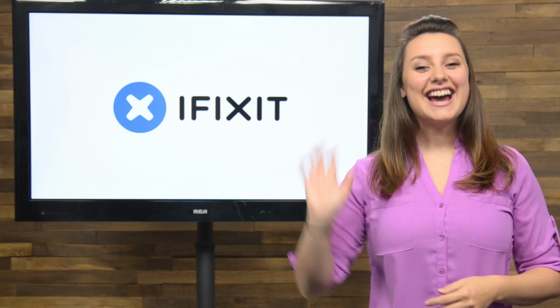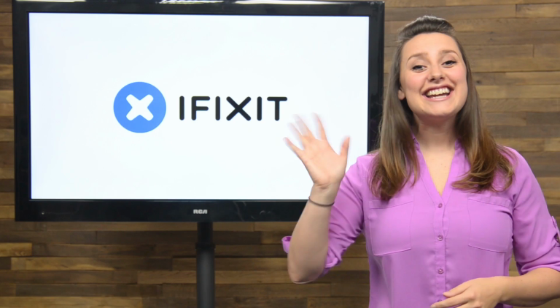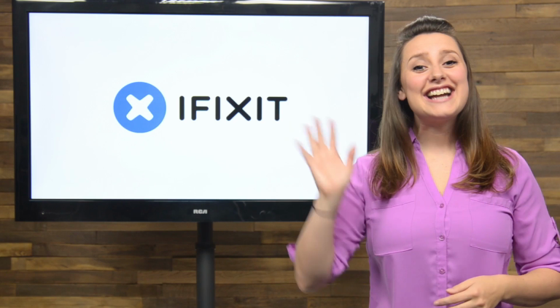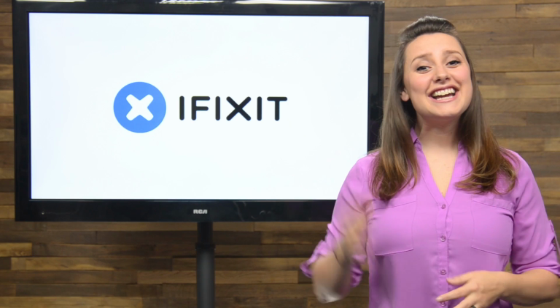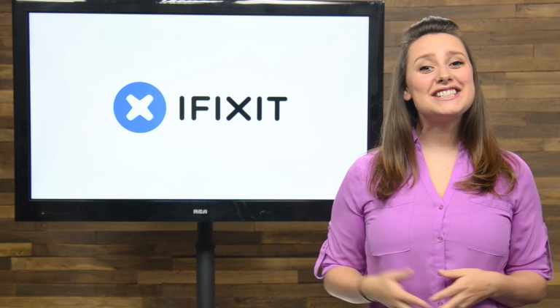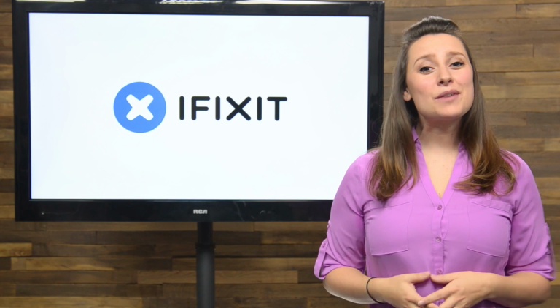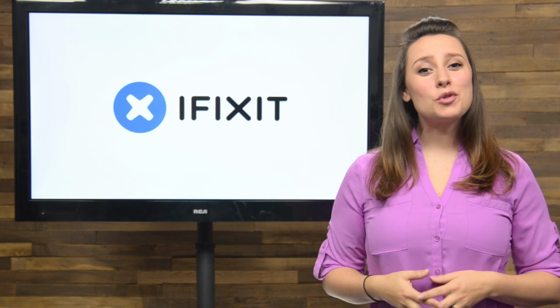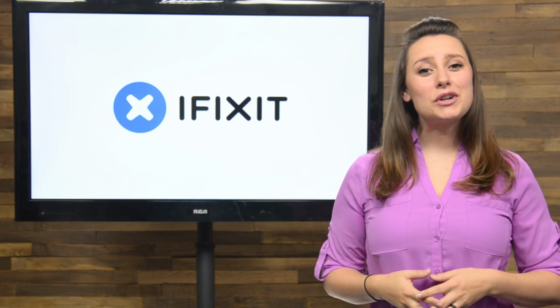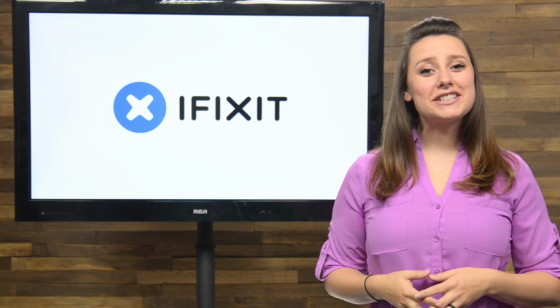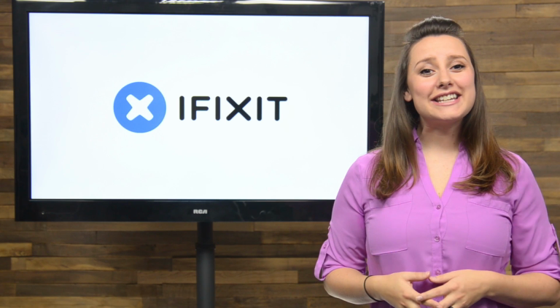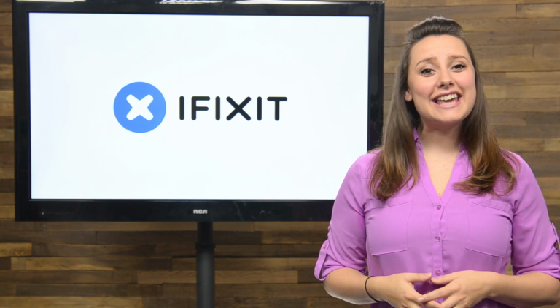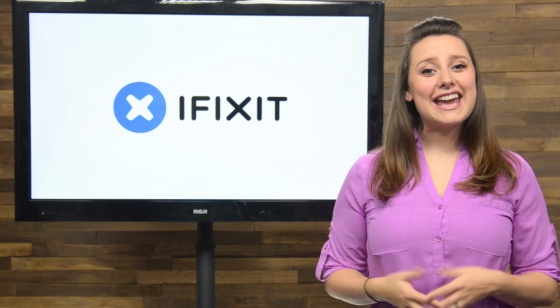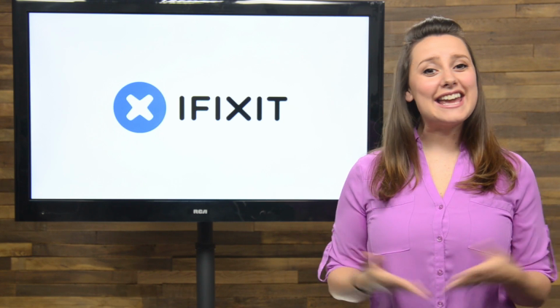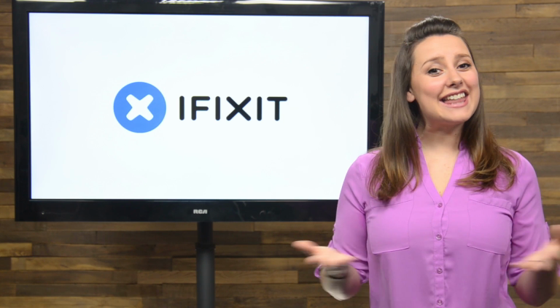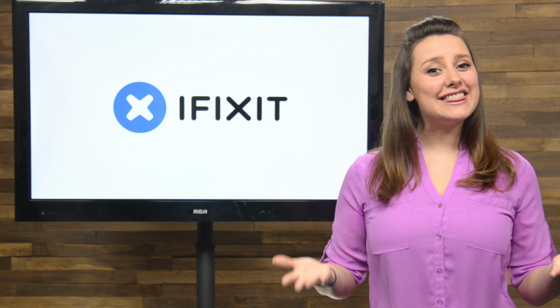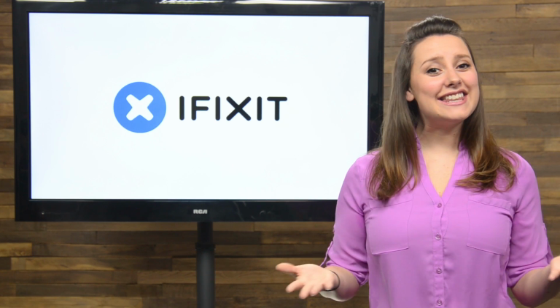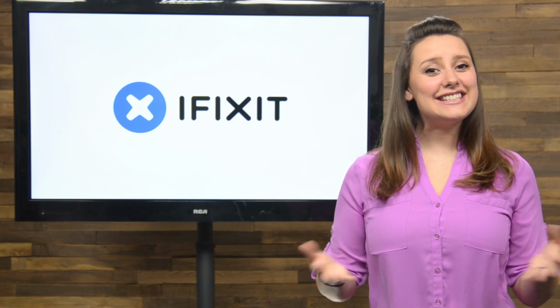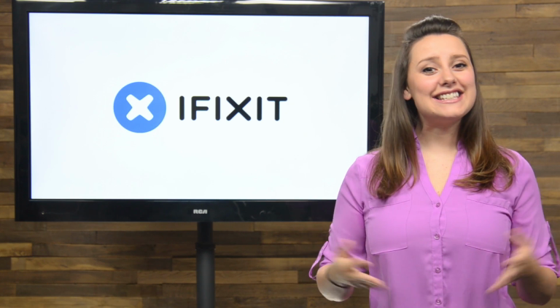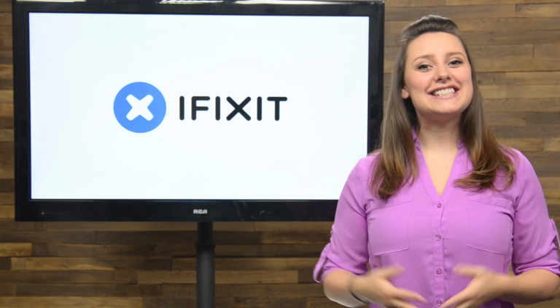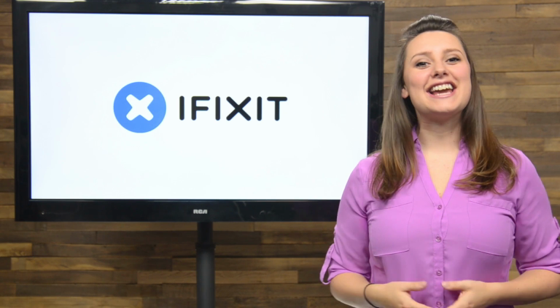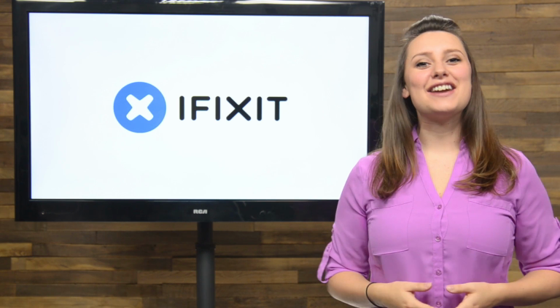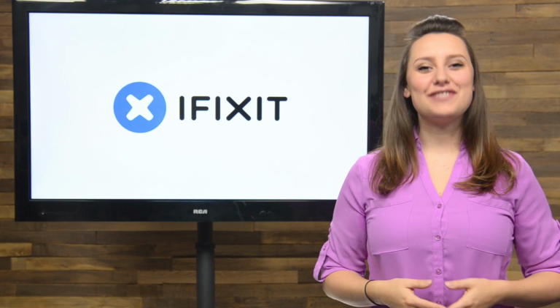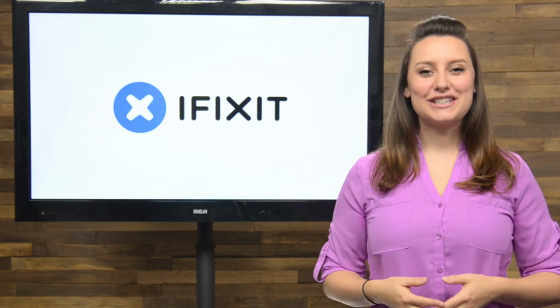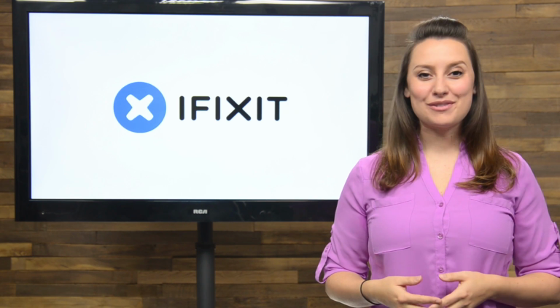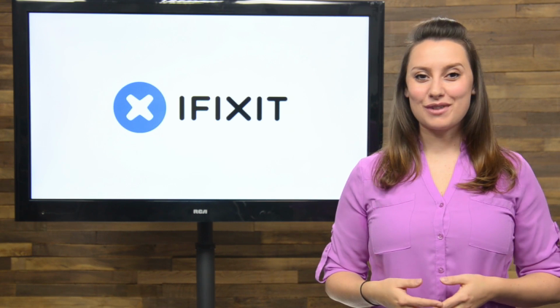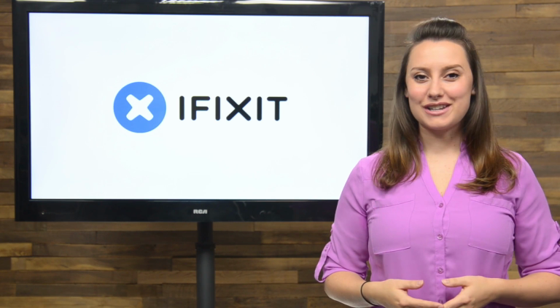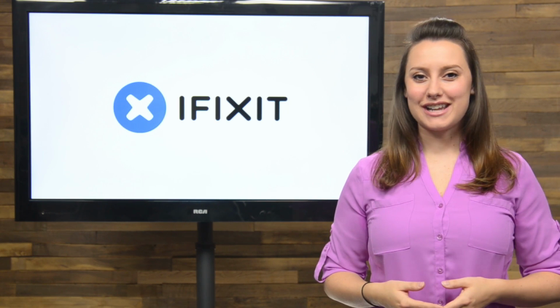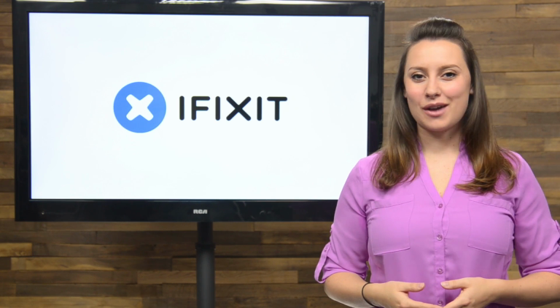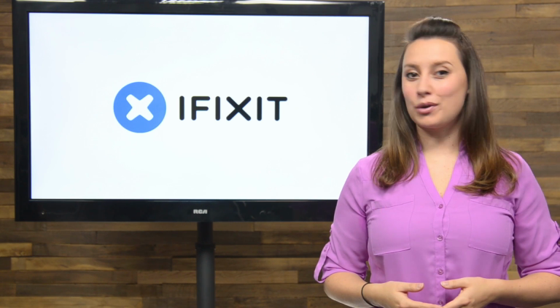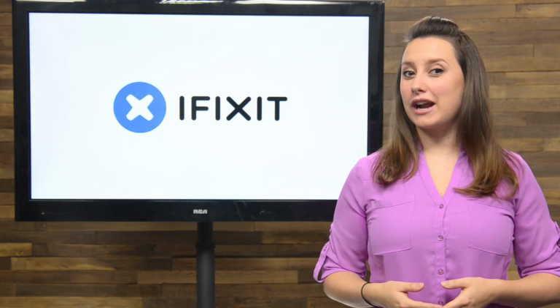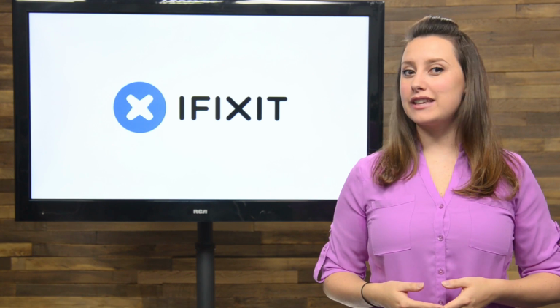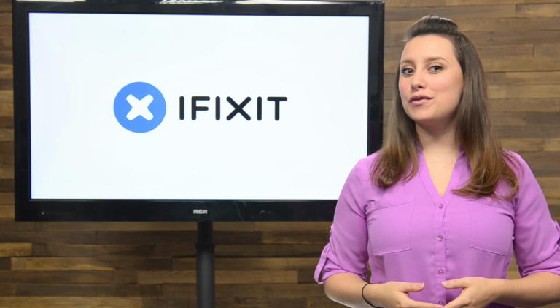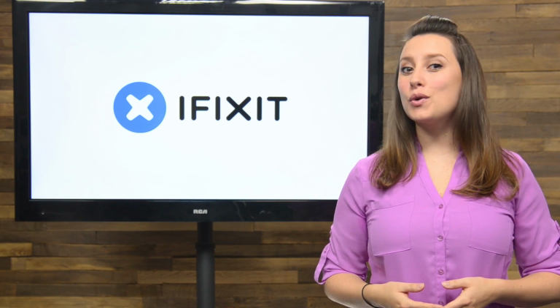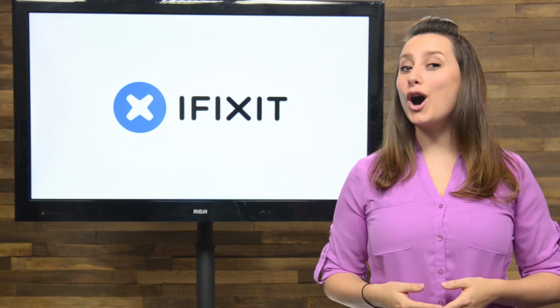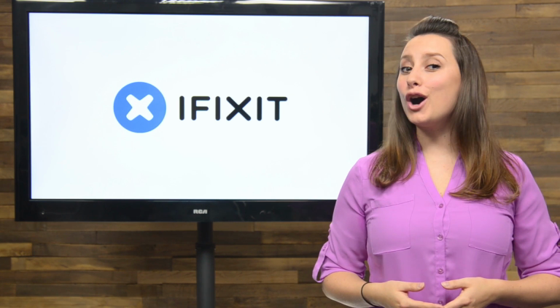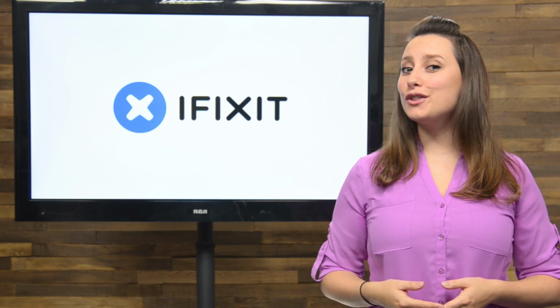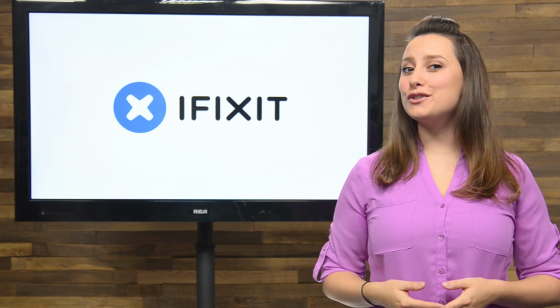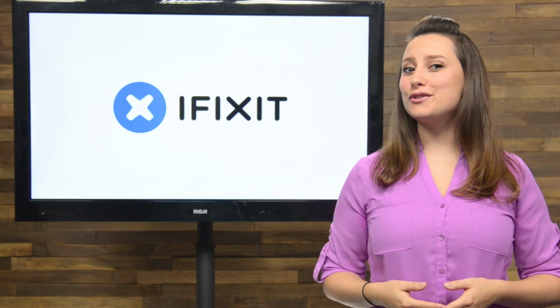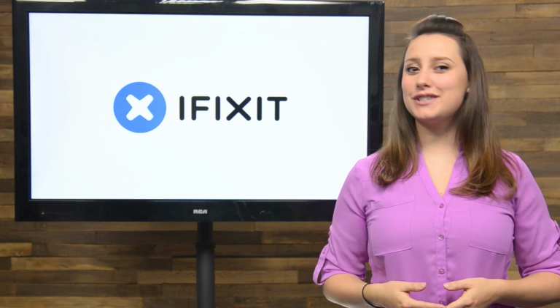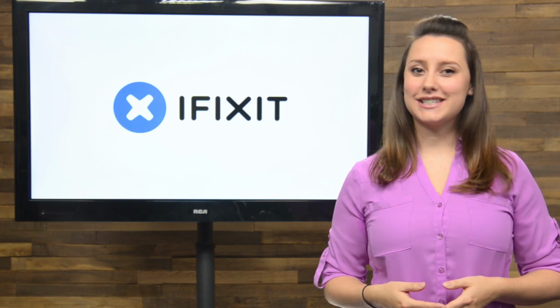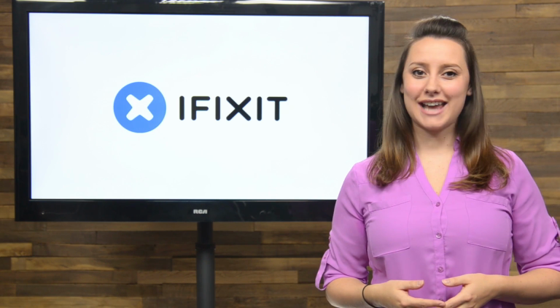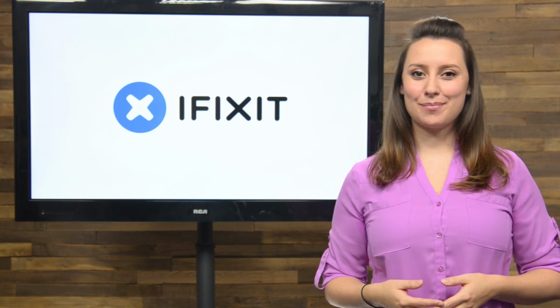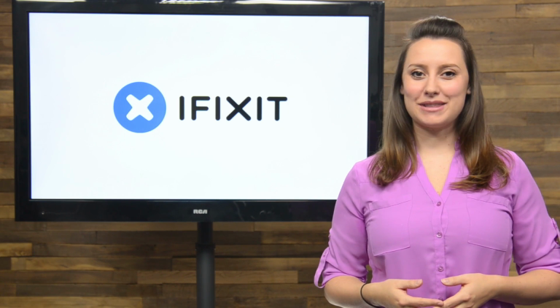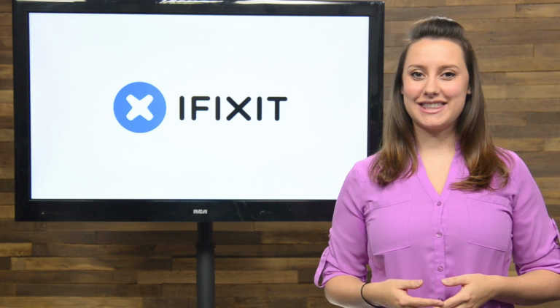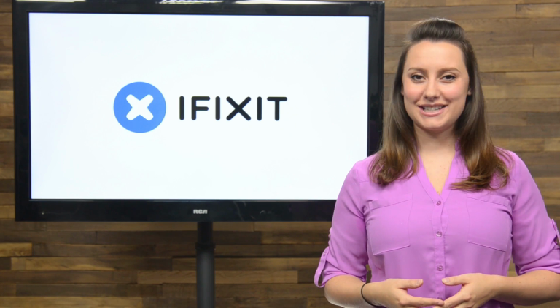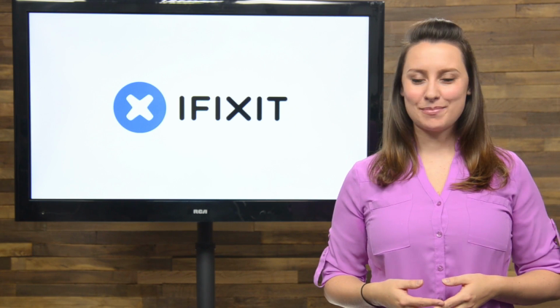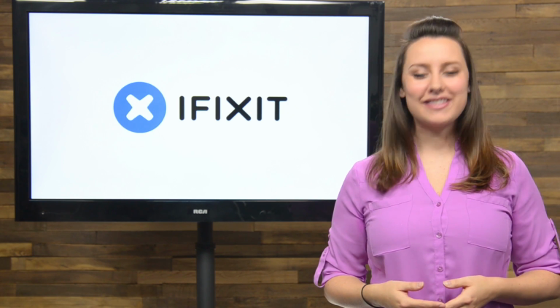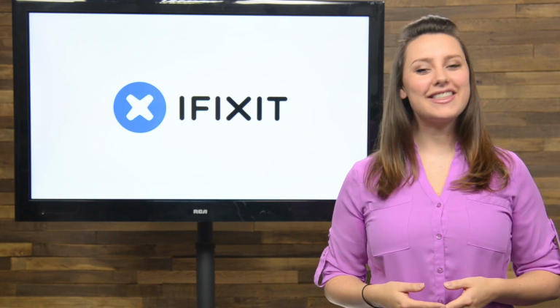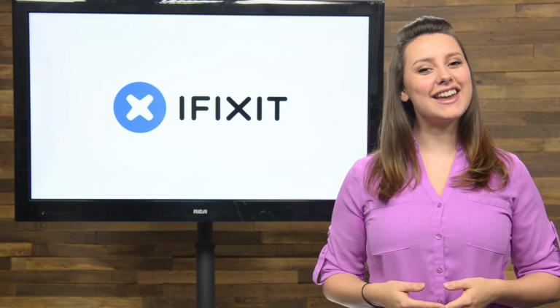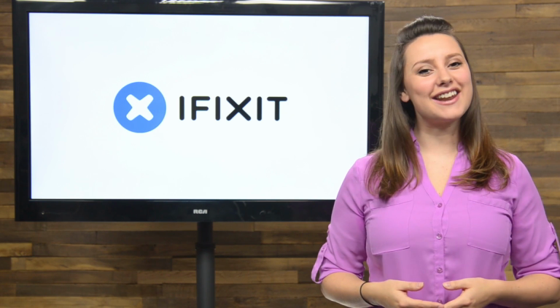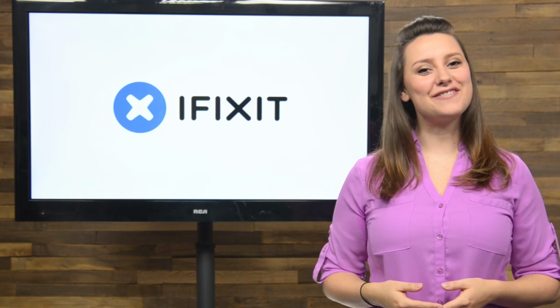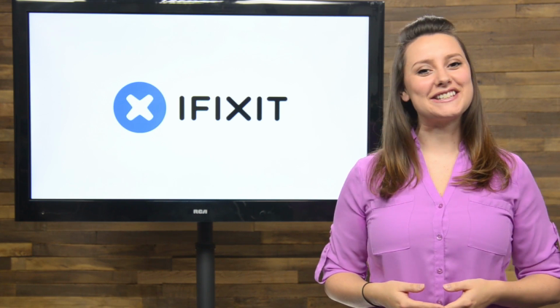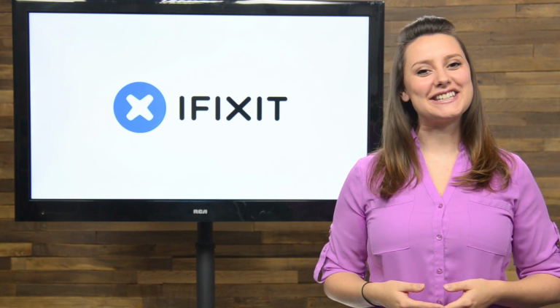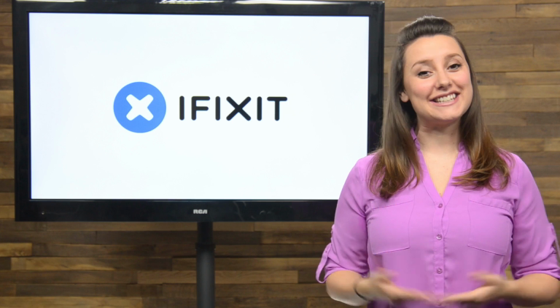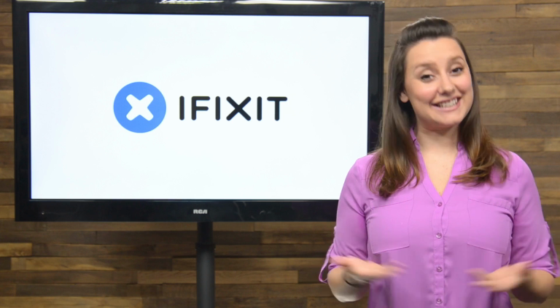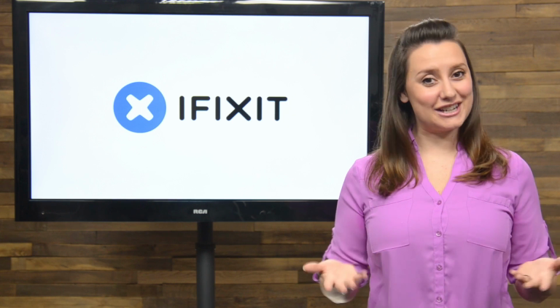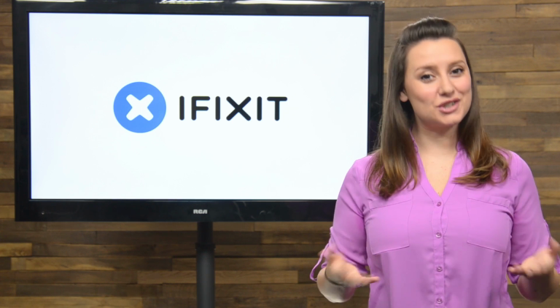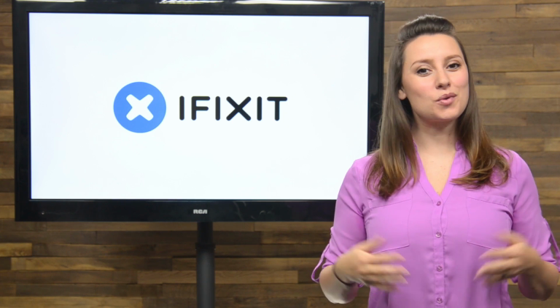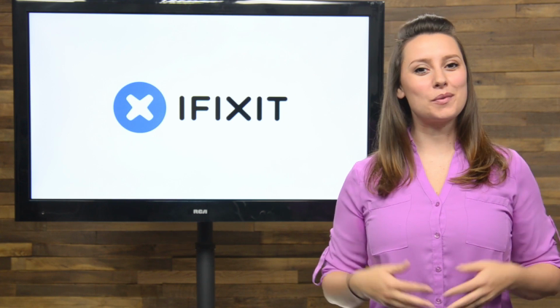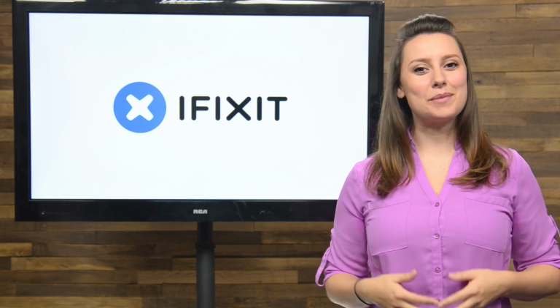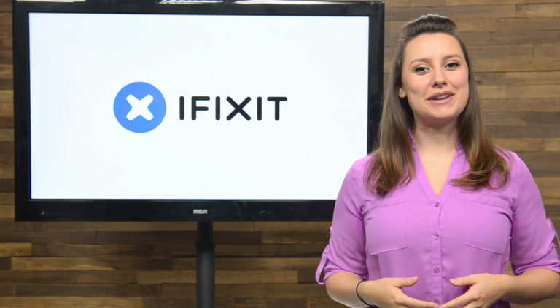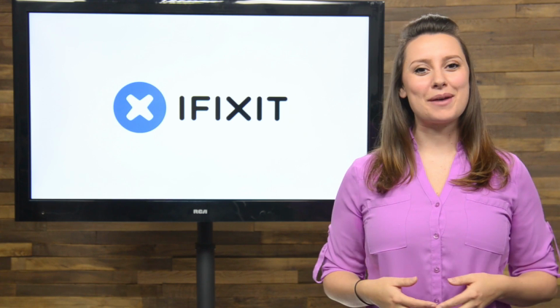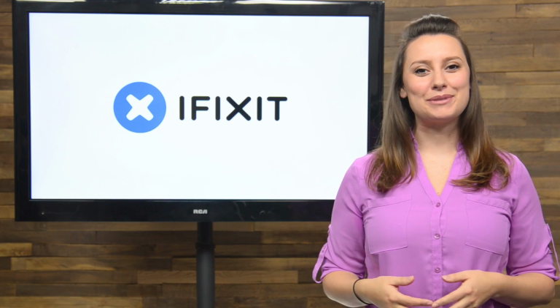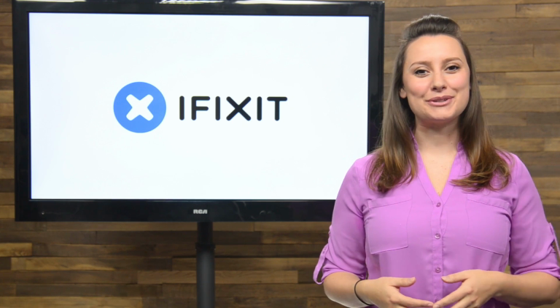Hi guys, I'm Gwendolyn Gay and this is the iFixit Rundown, where I give you all the news that's happened this month at iFixit. Here's what we've been up to.